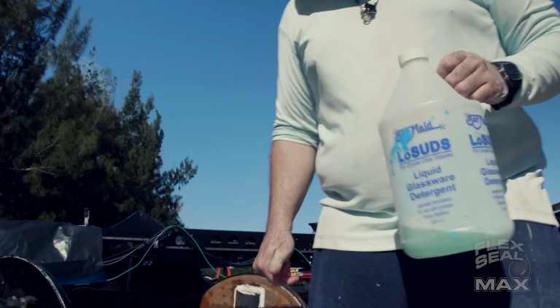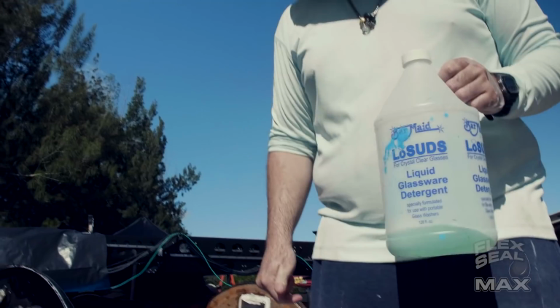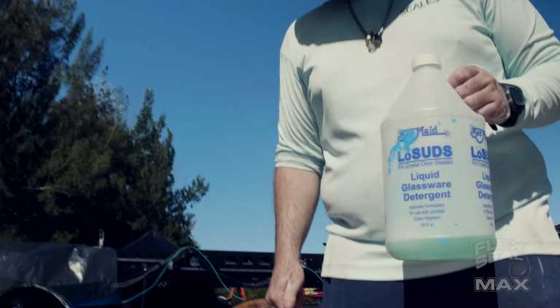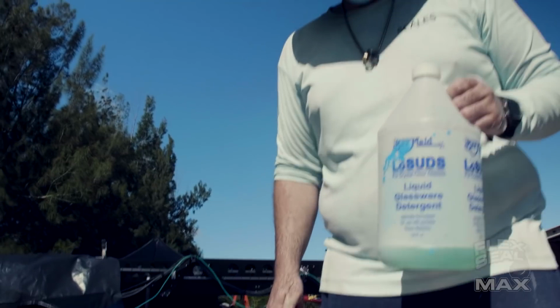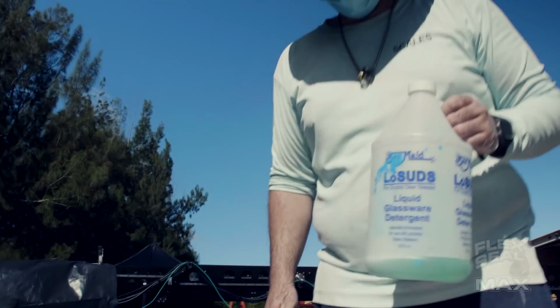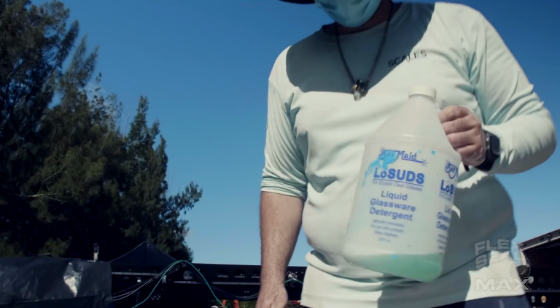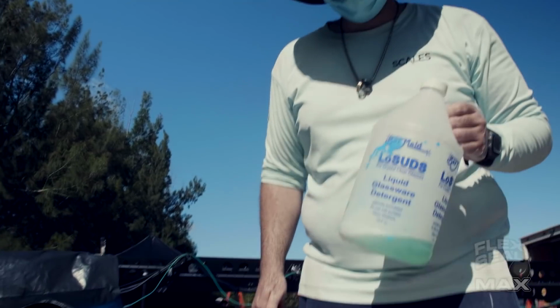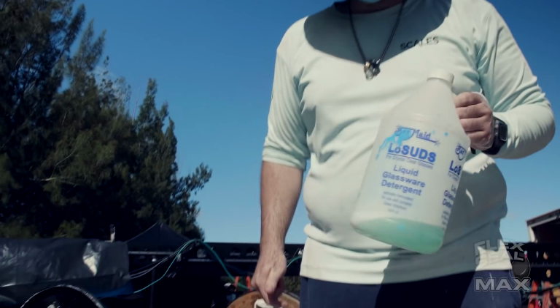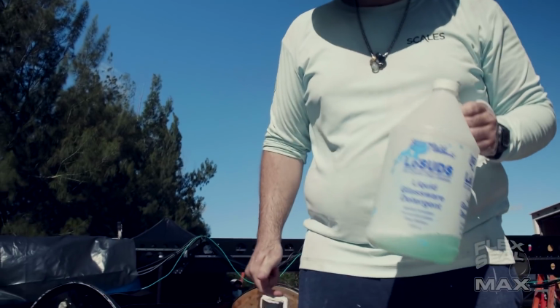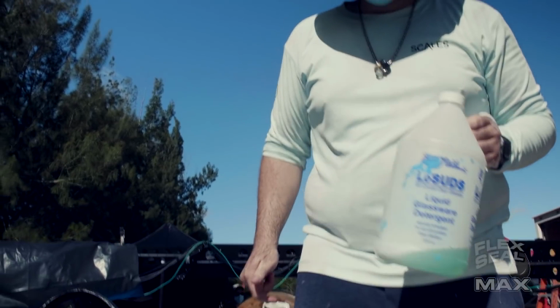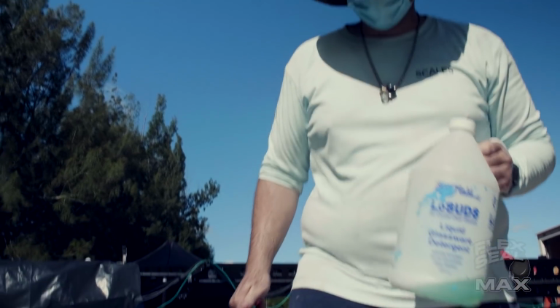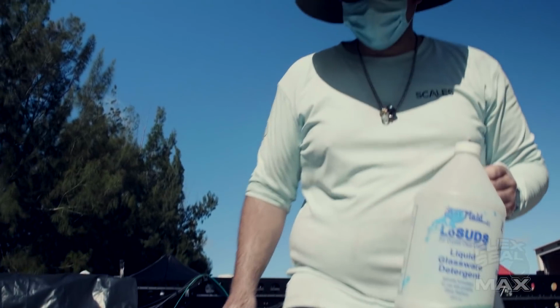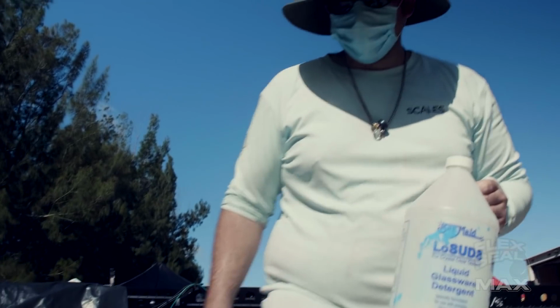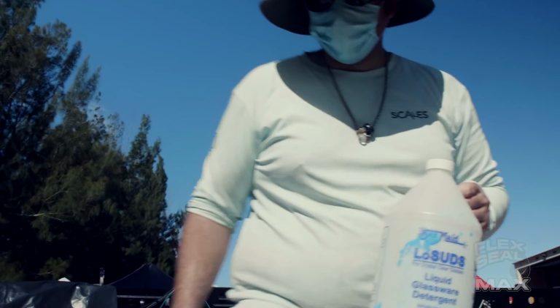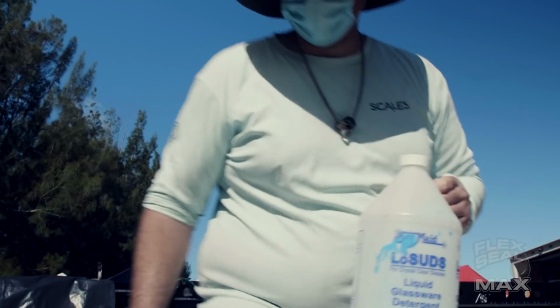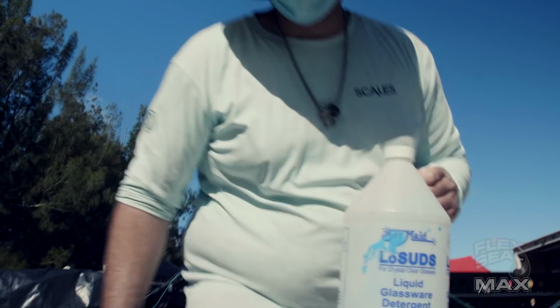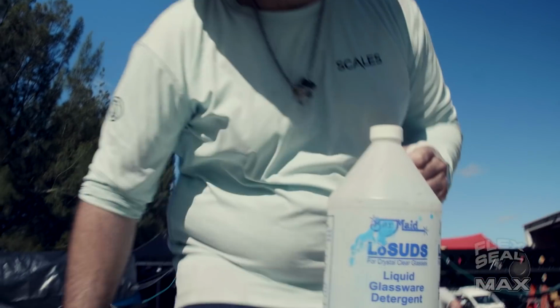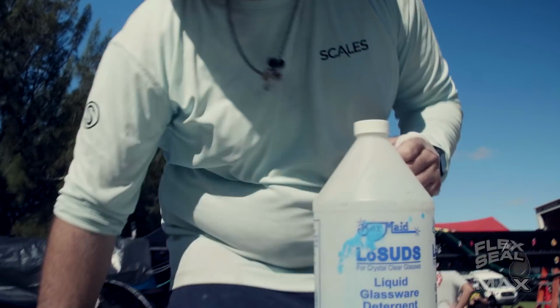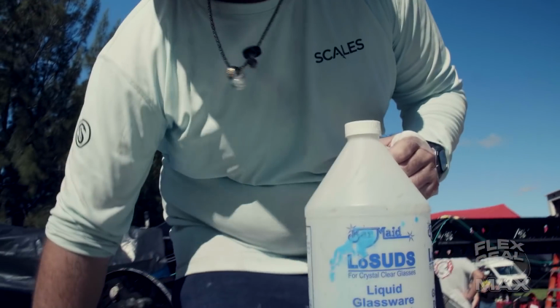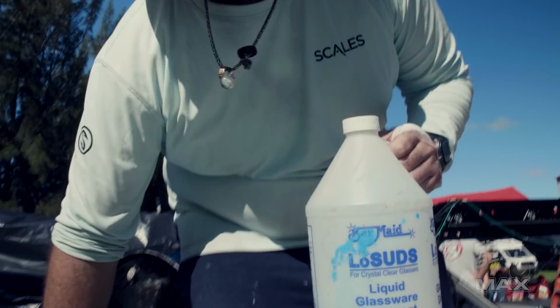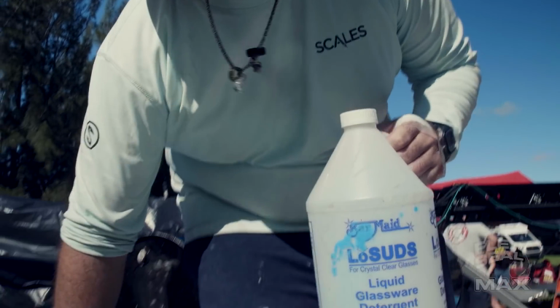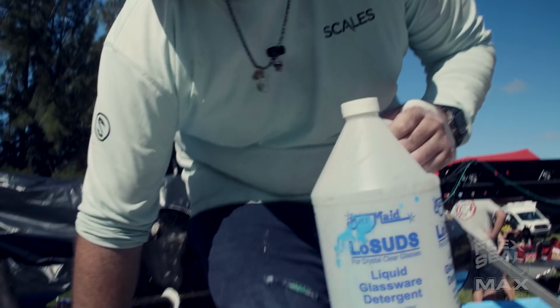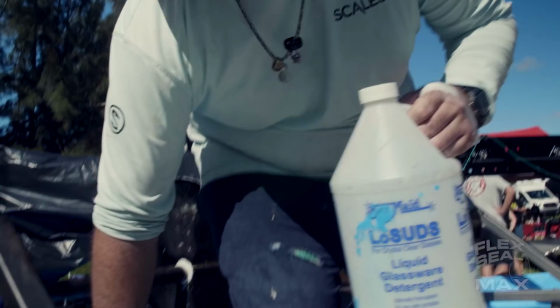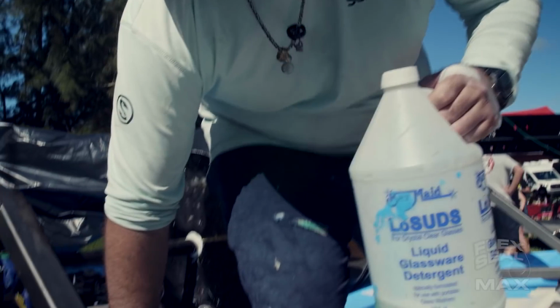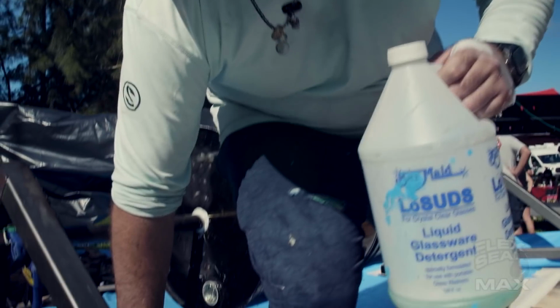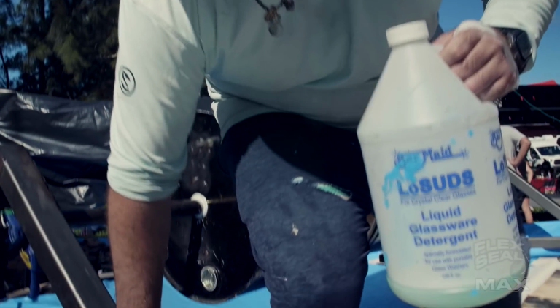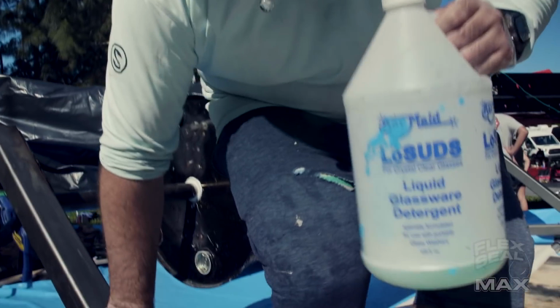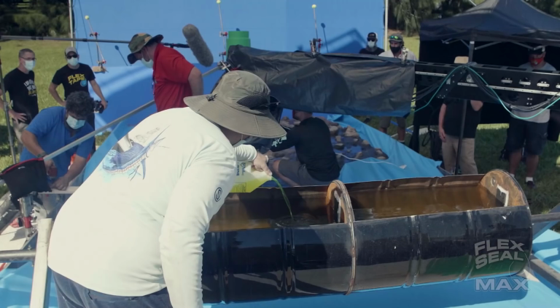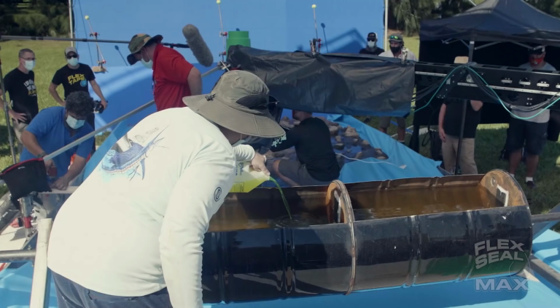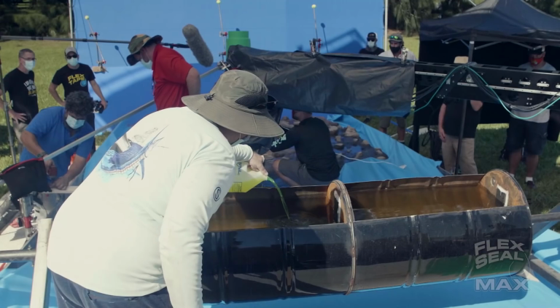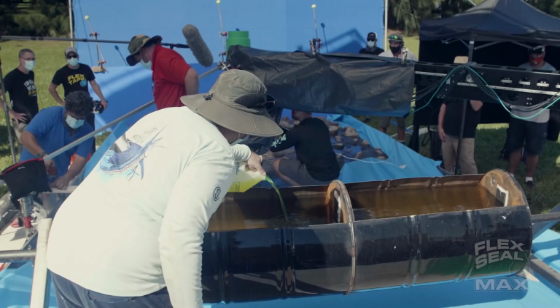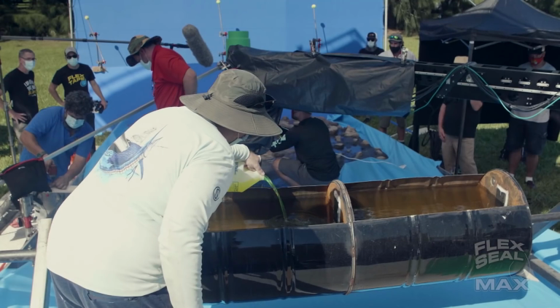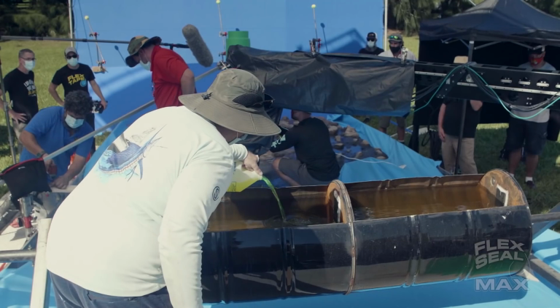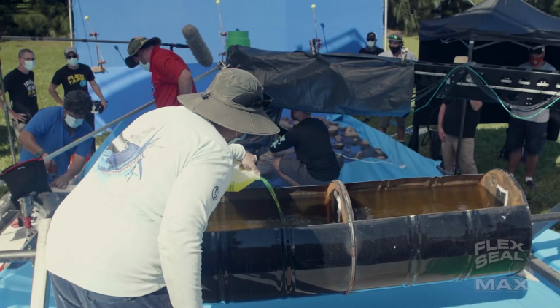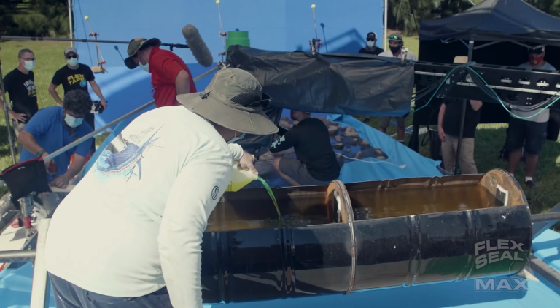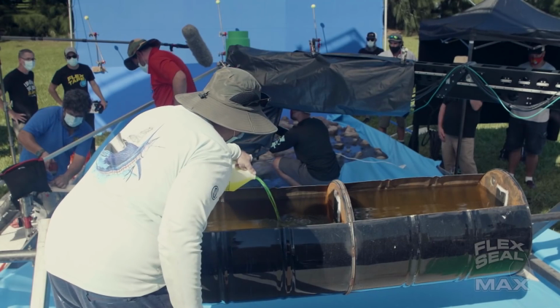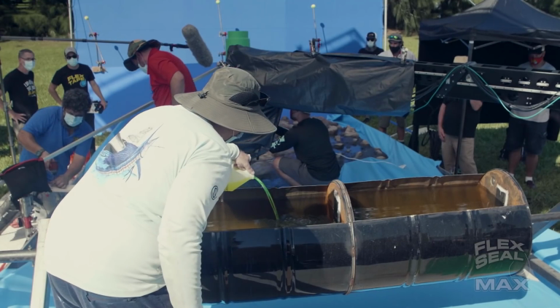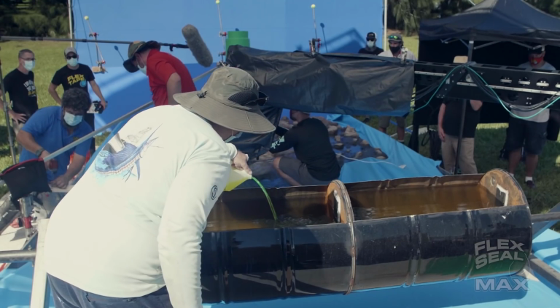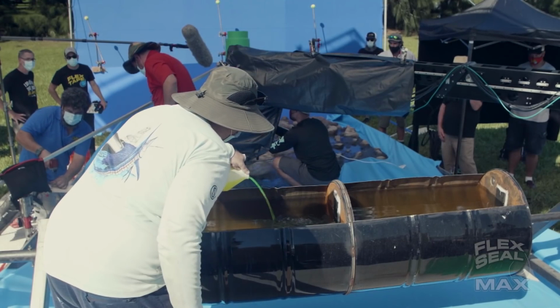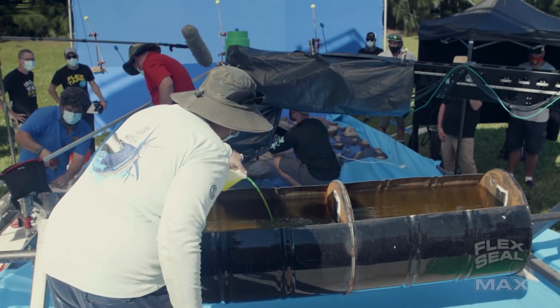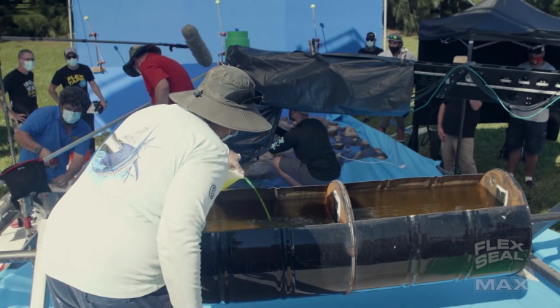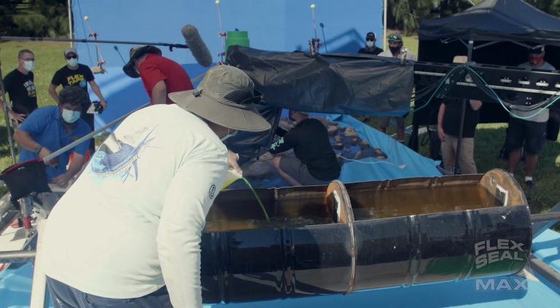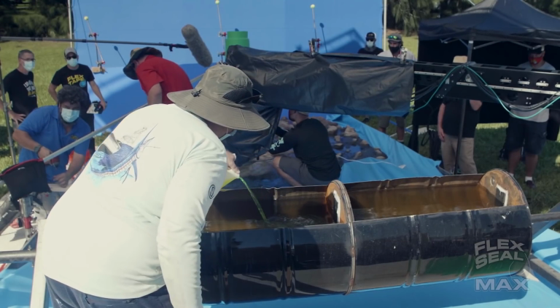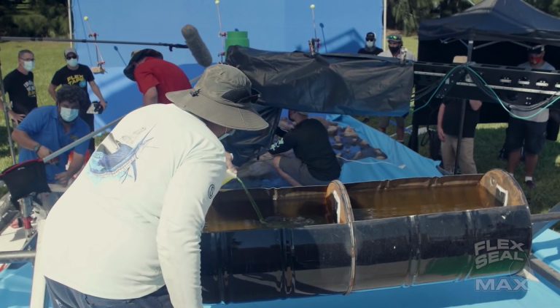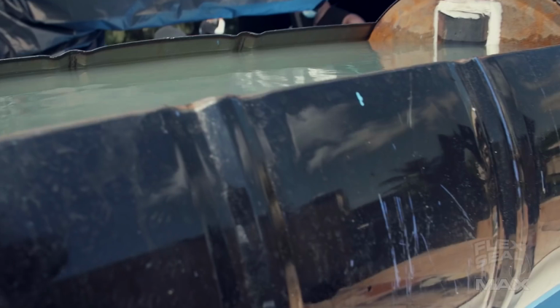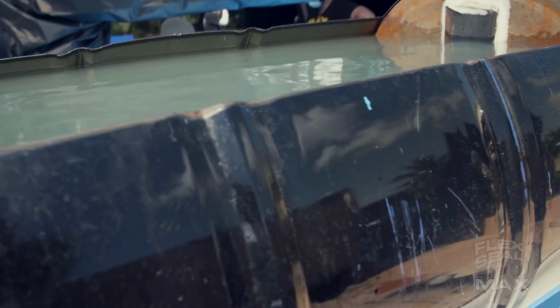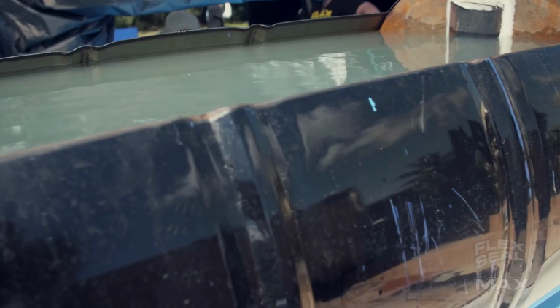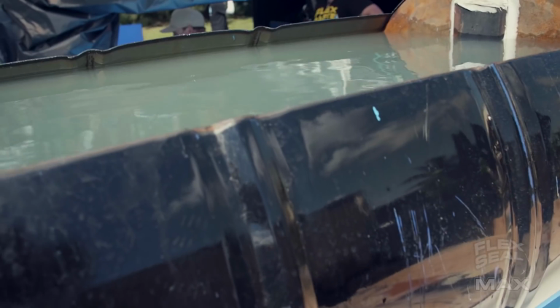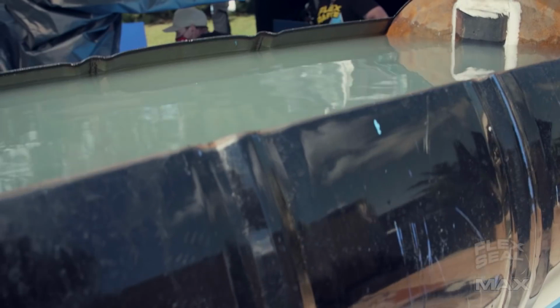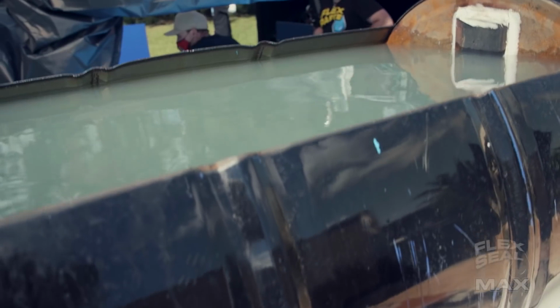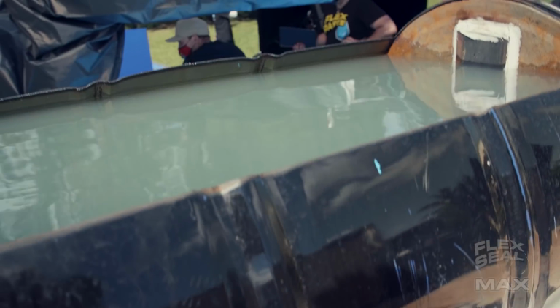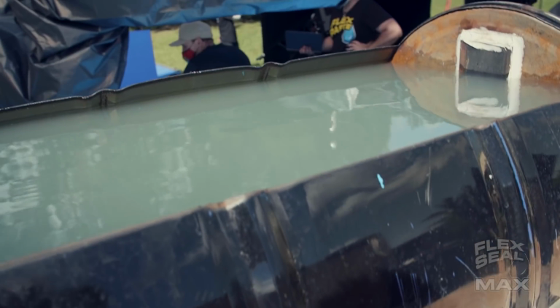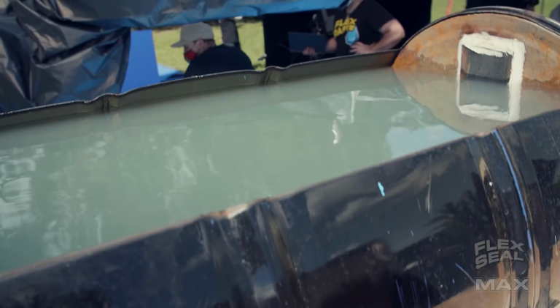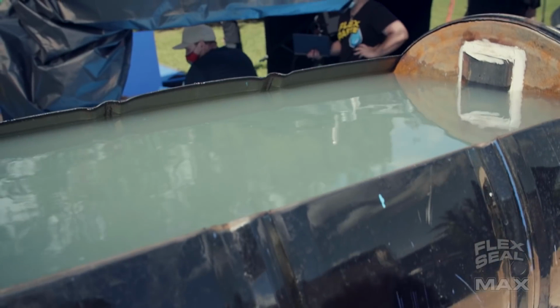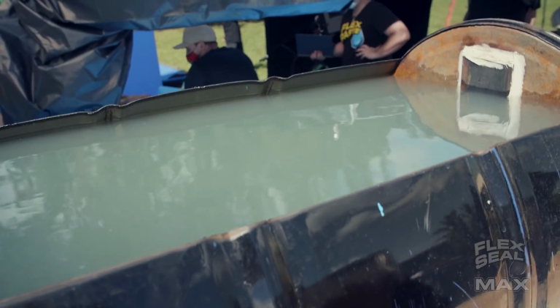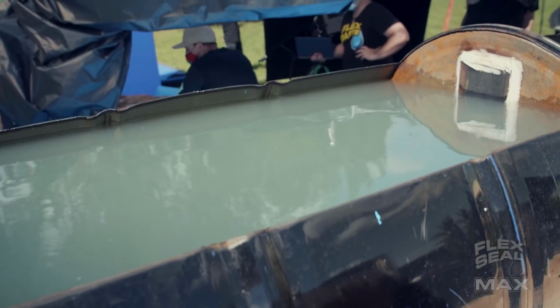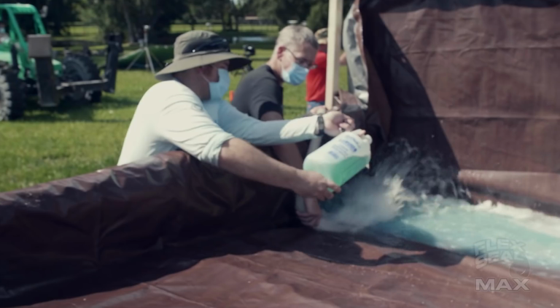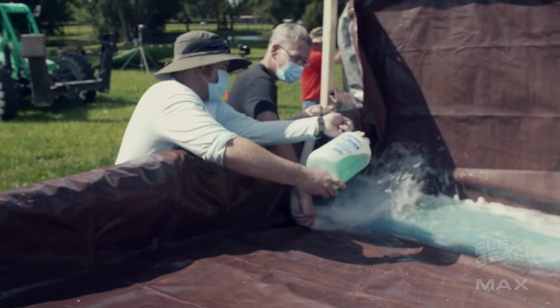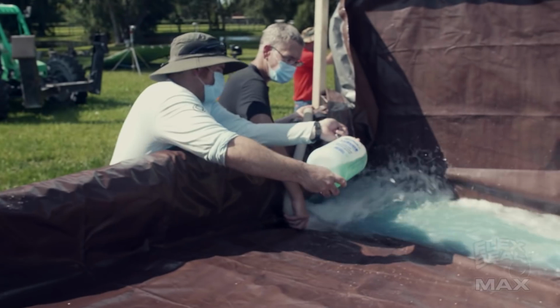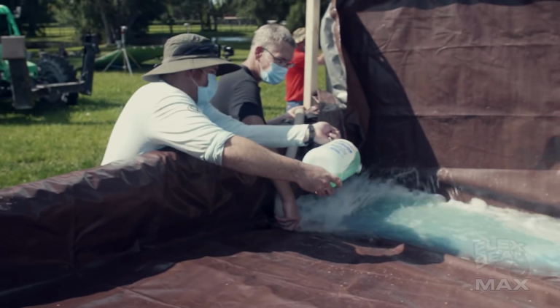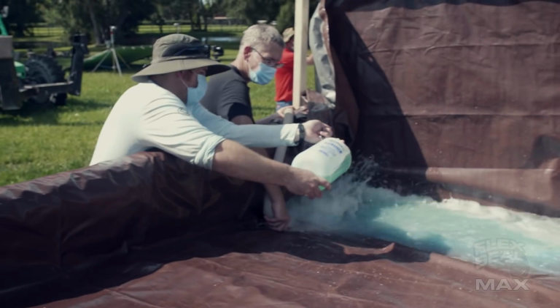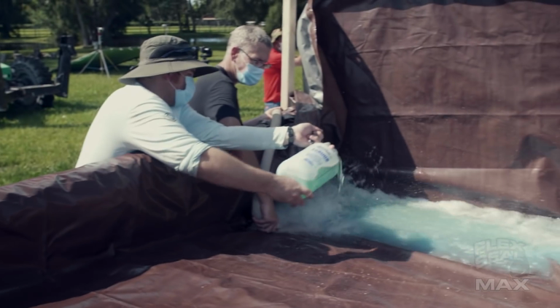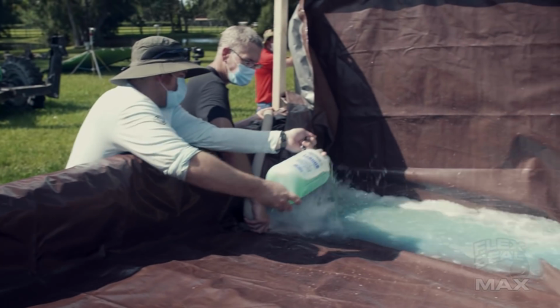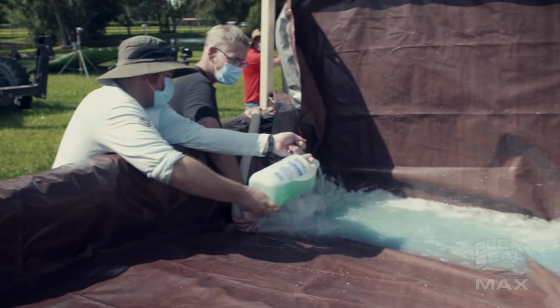This is low-suds soap that we're adding to our water to mimic the frothiness of the ocean when the water hits the rock.